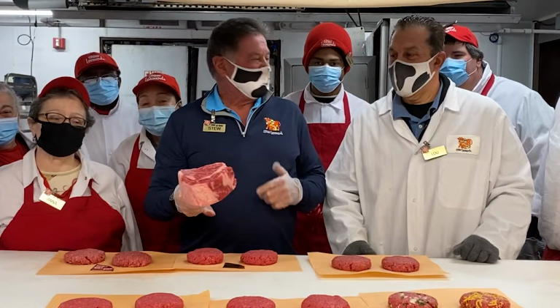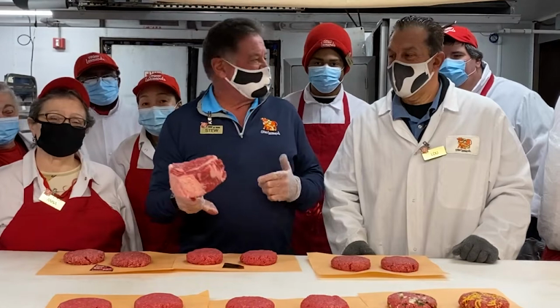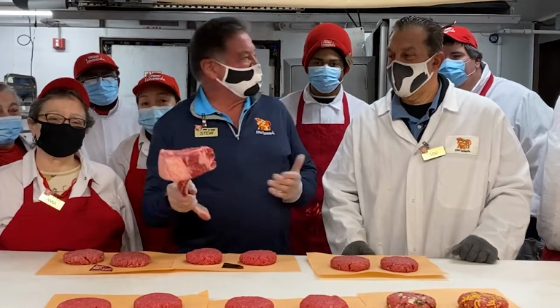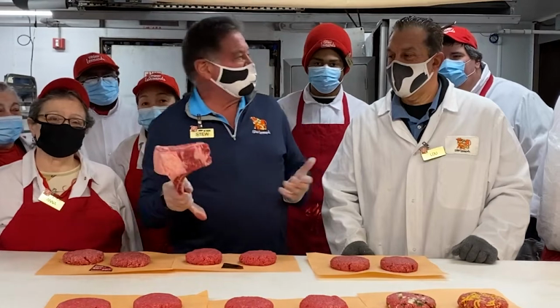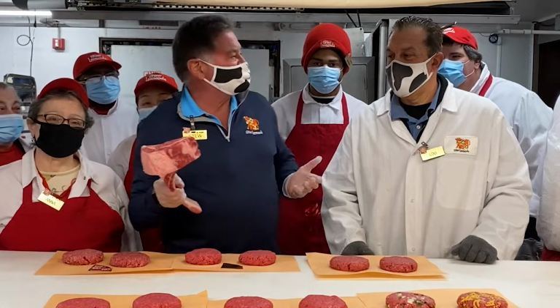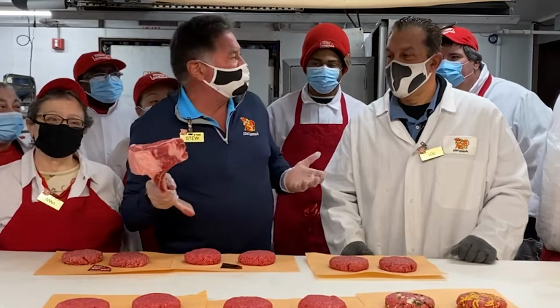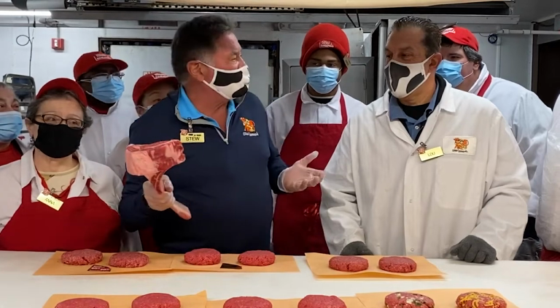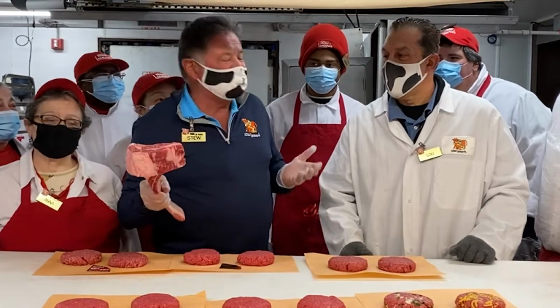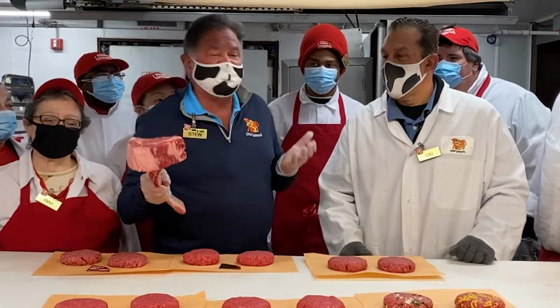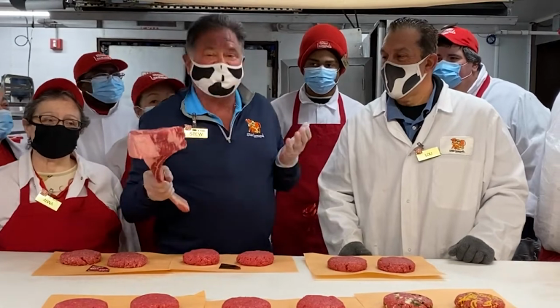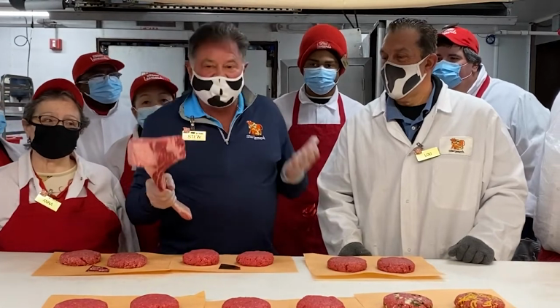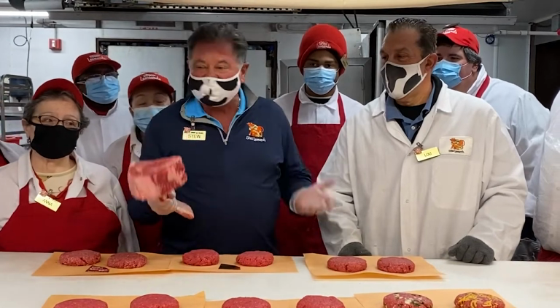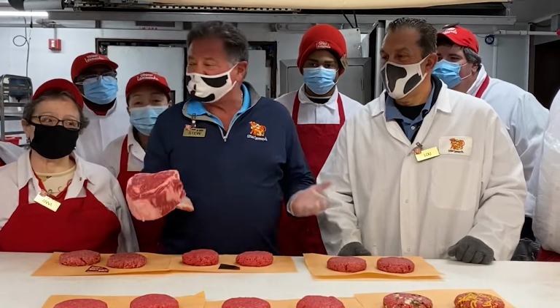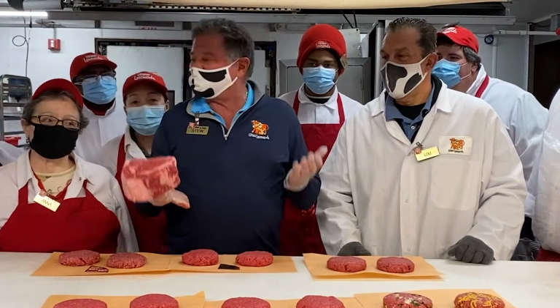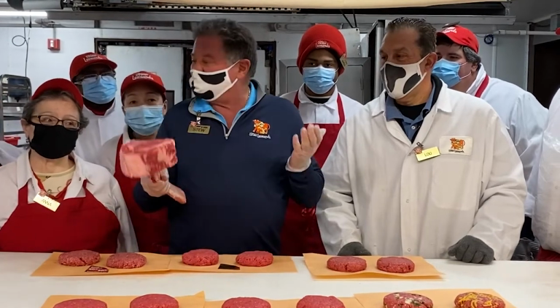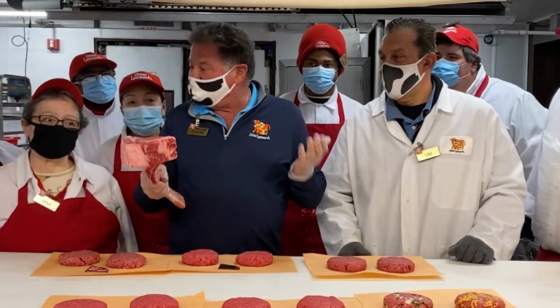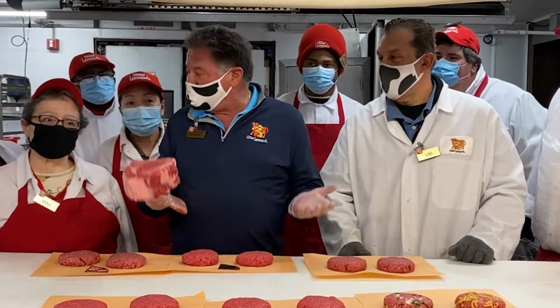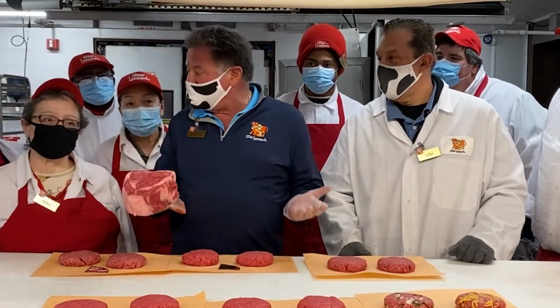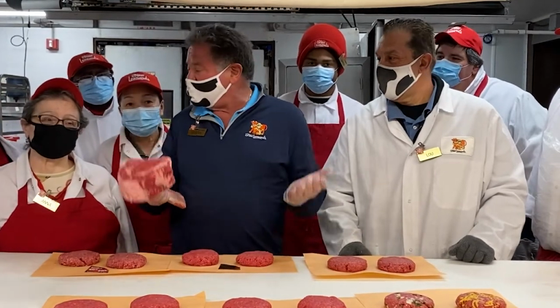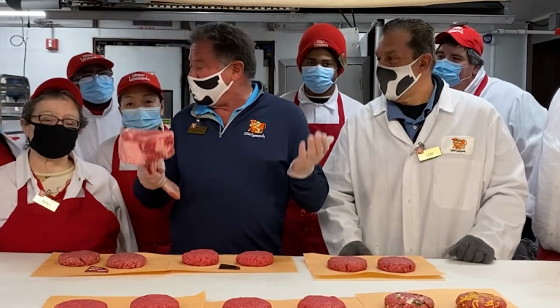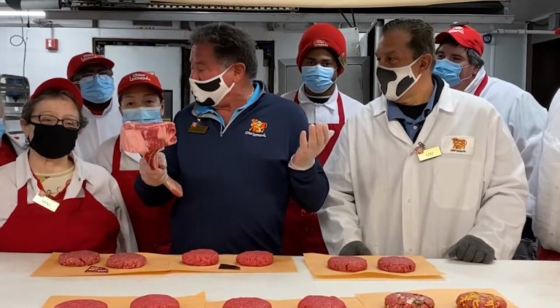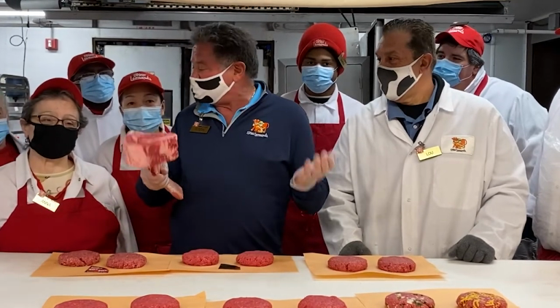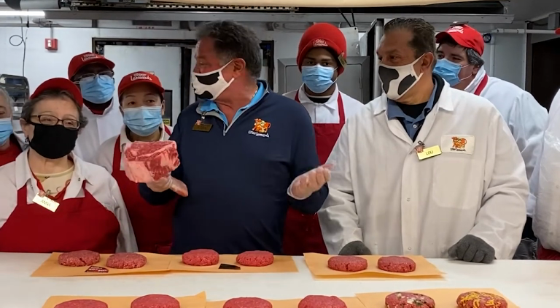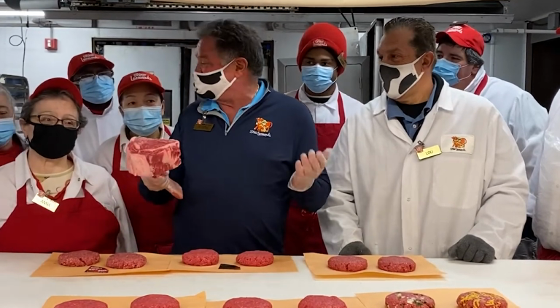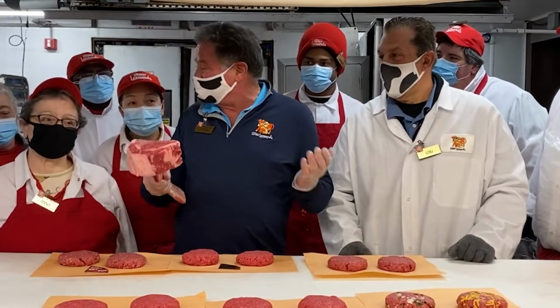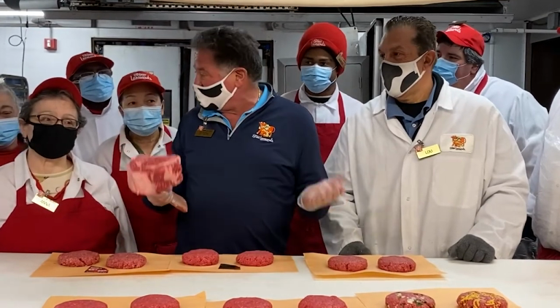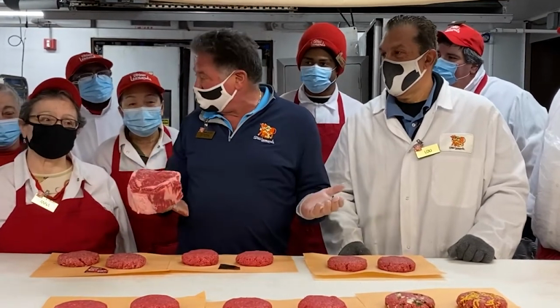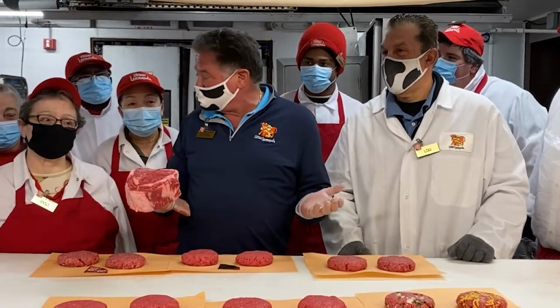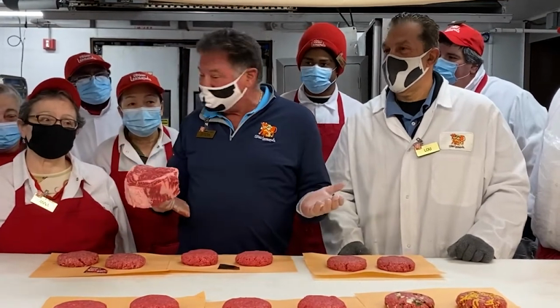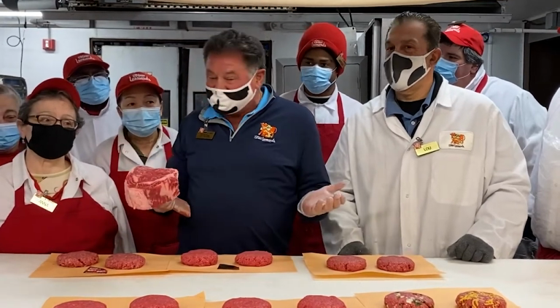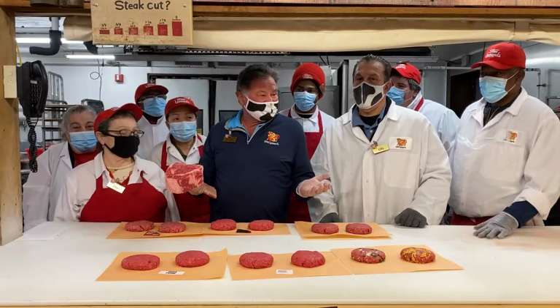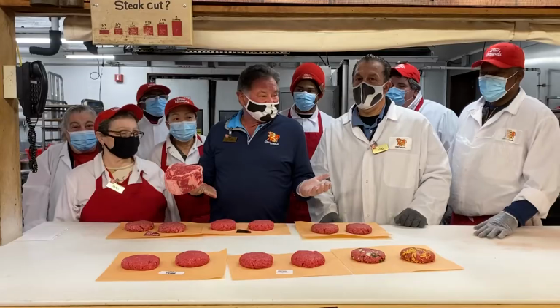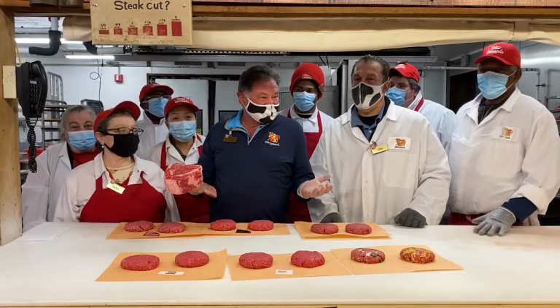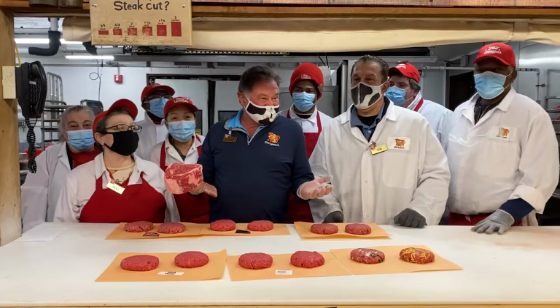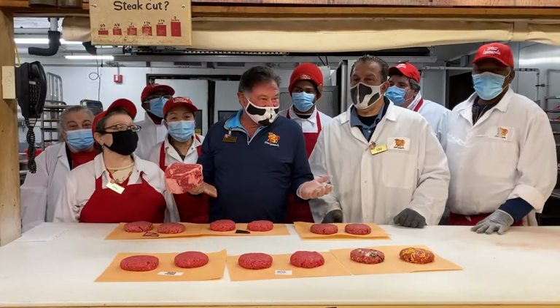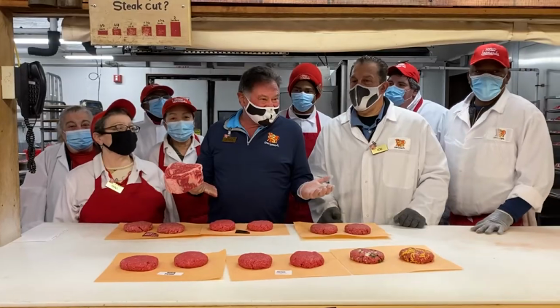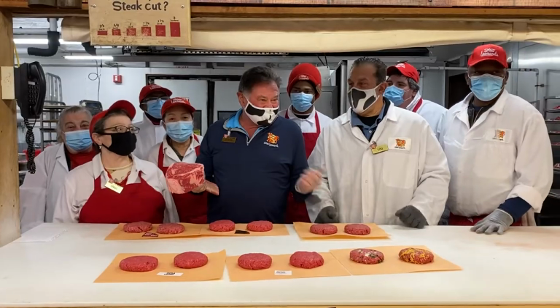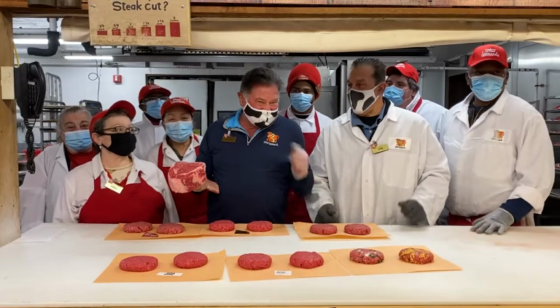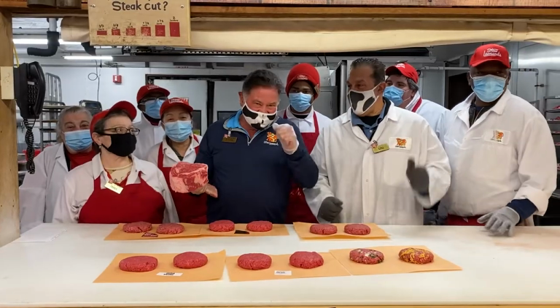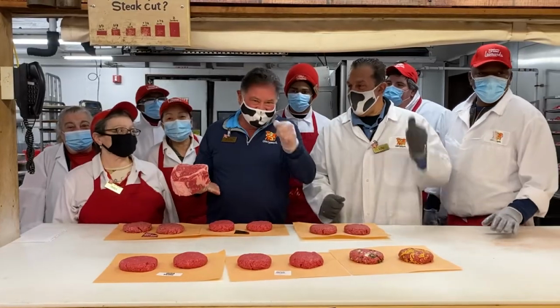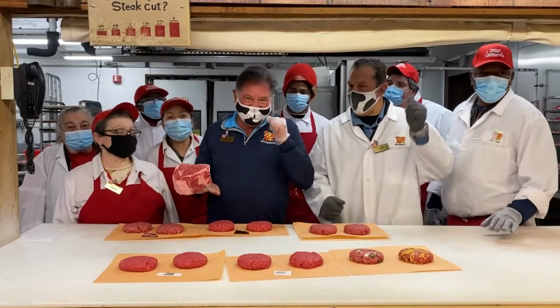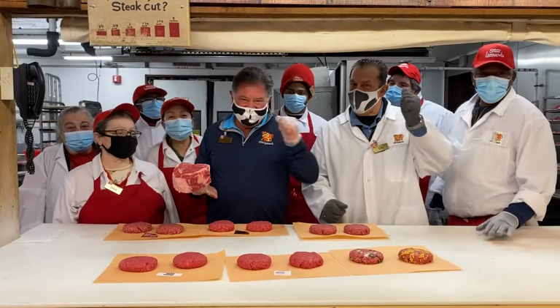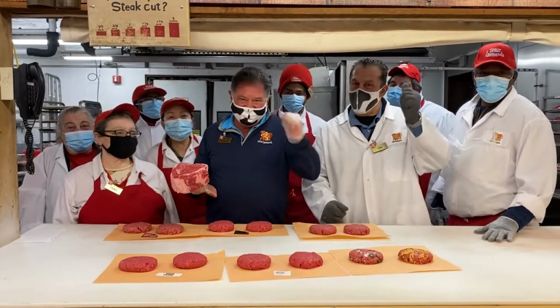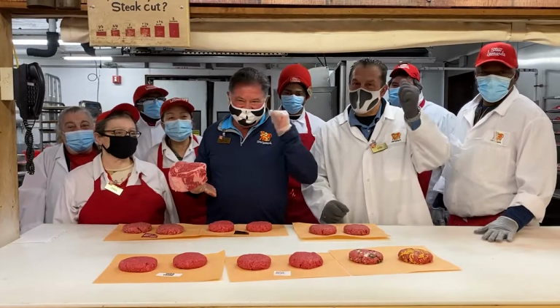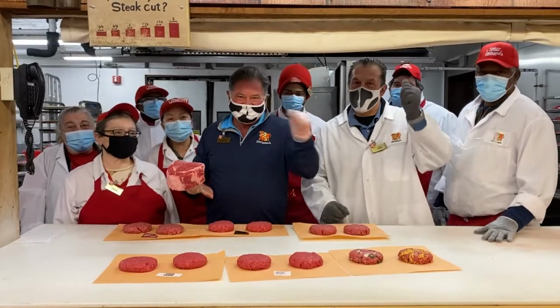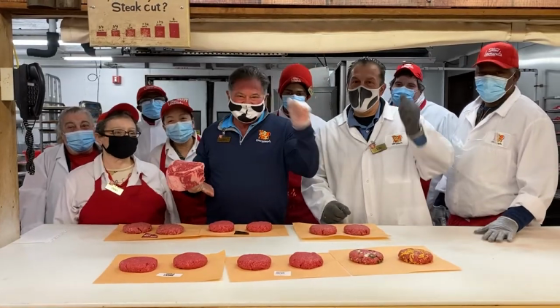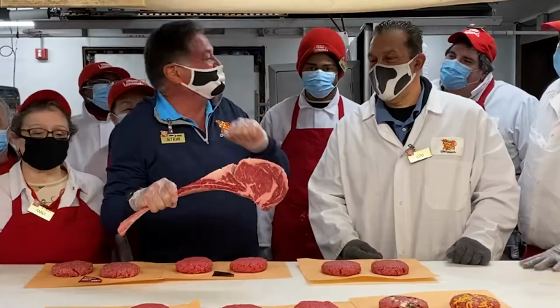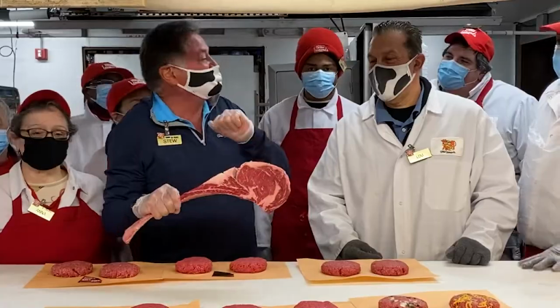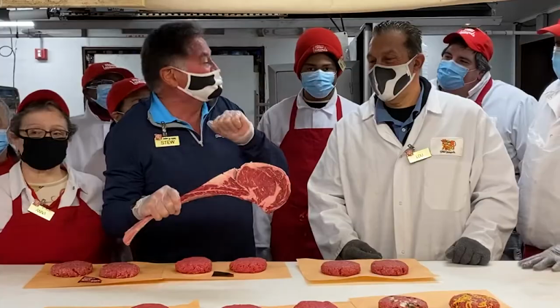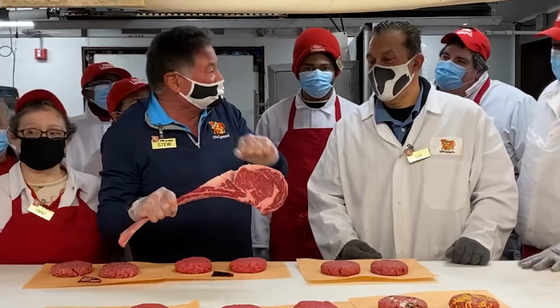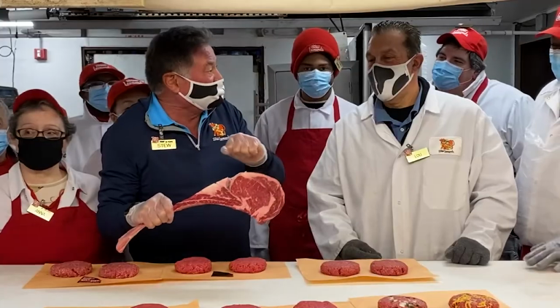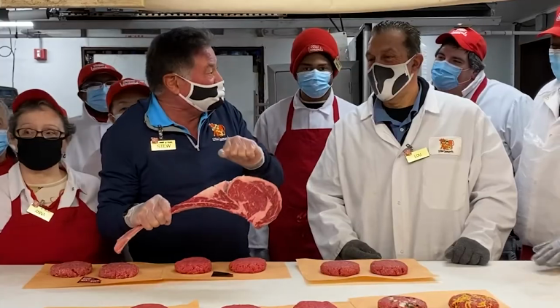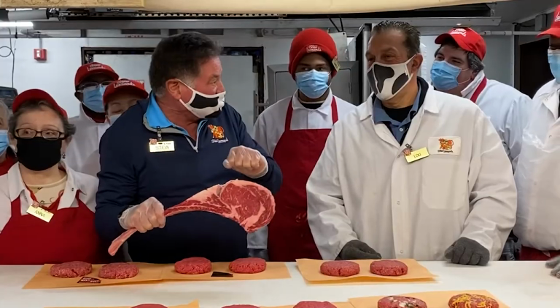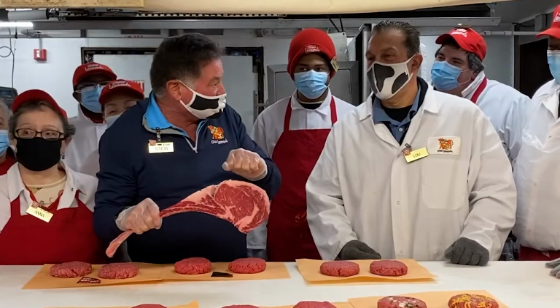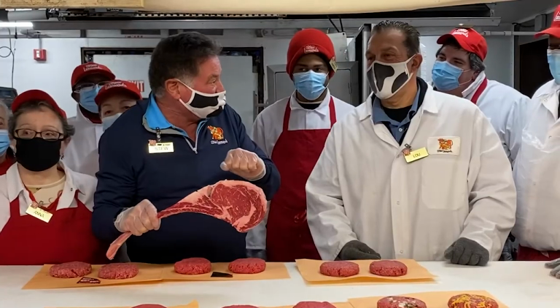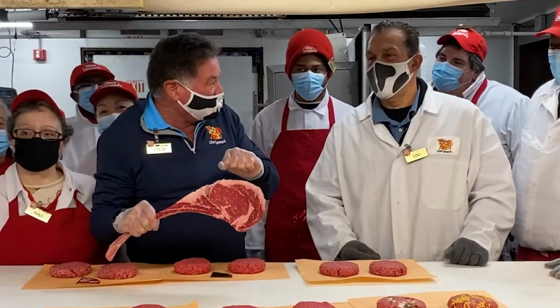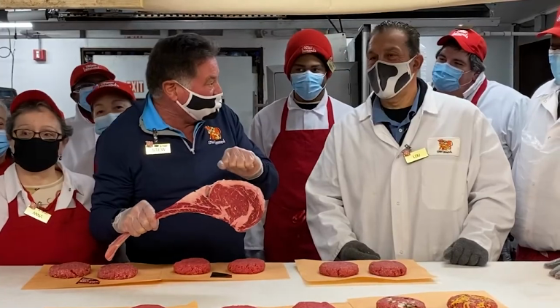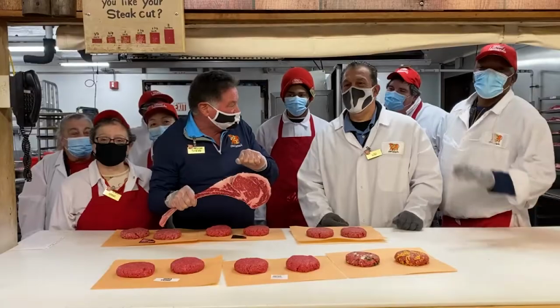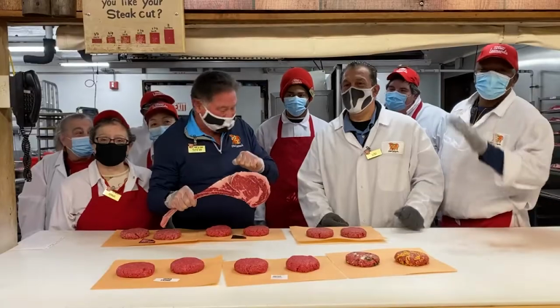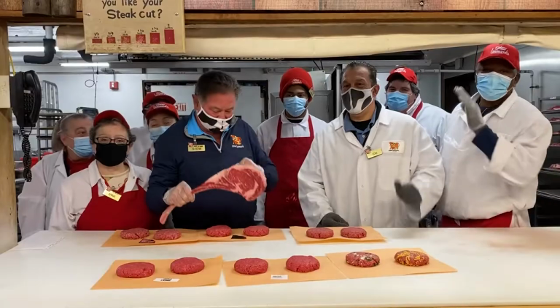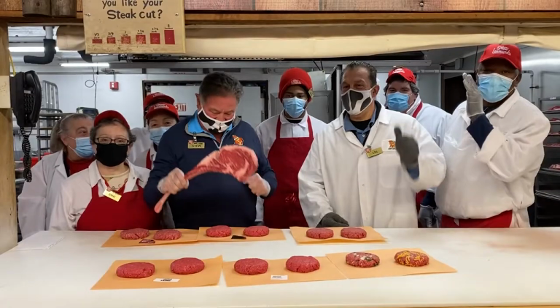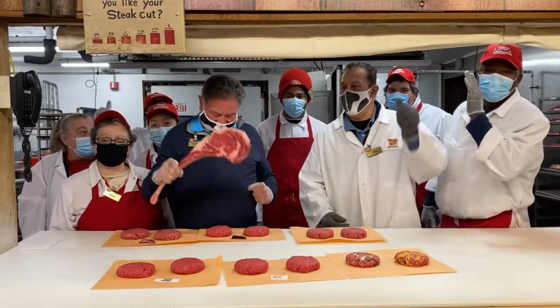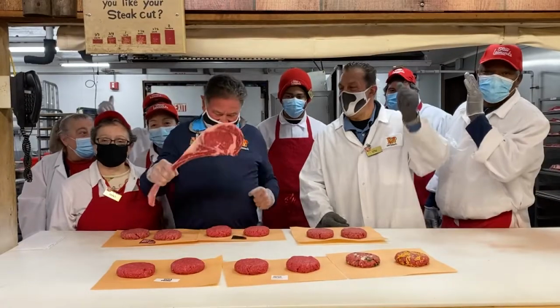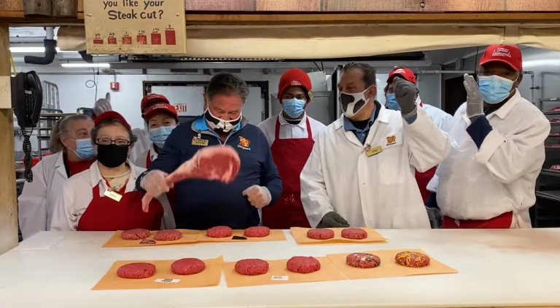Hey guys, do we have fresh meat at Stew Leonard's? Yes, we do! Is it the best meat? The best meat!